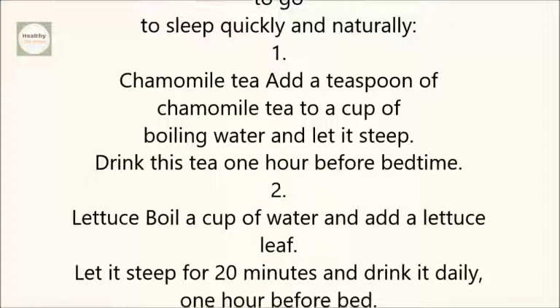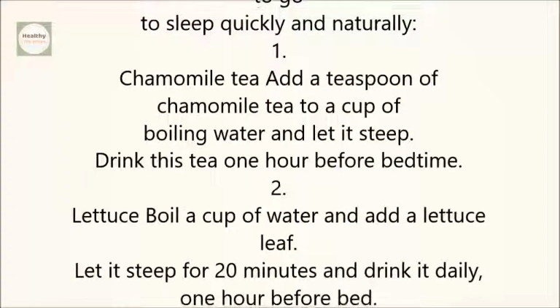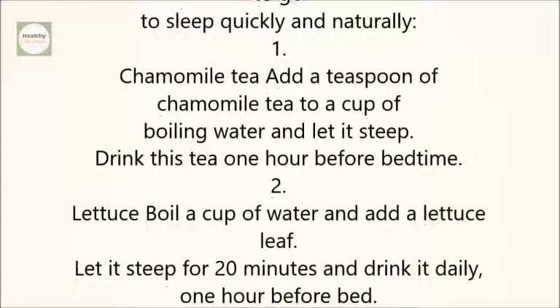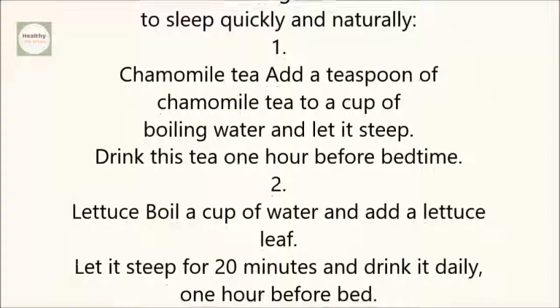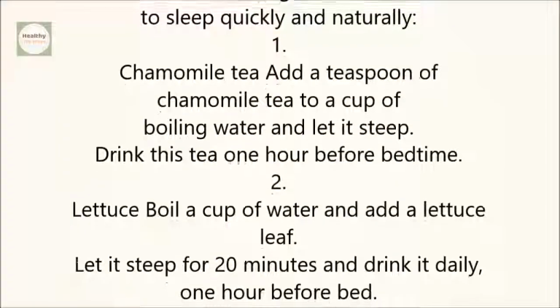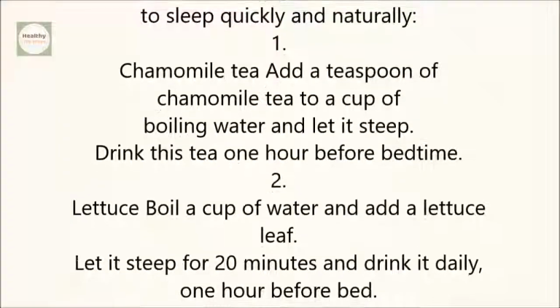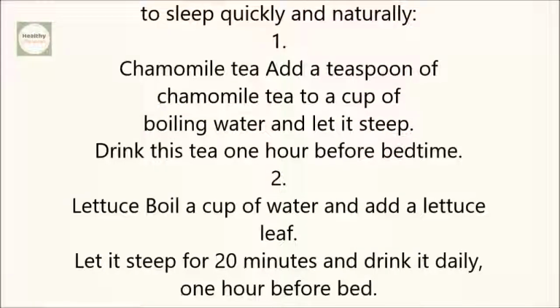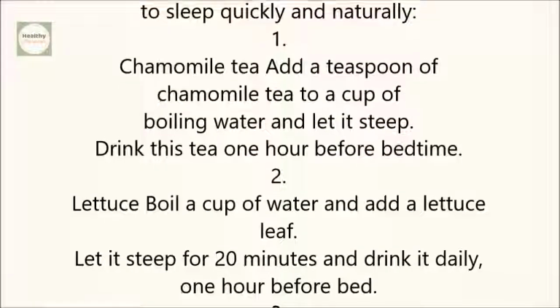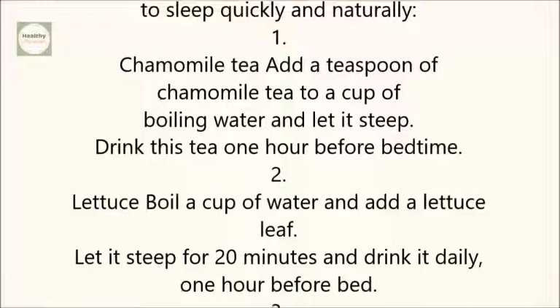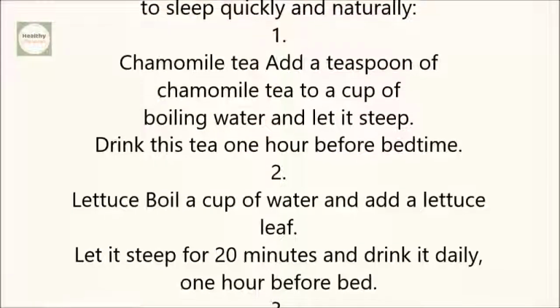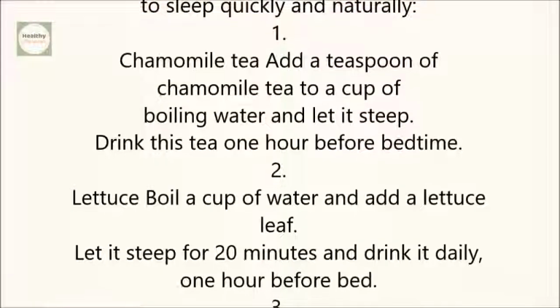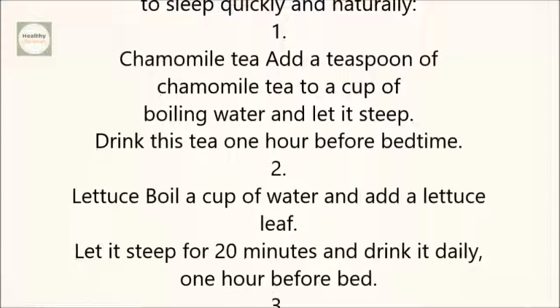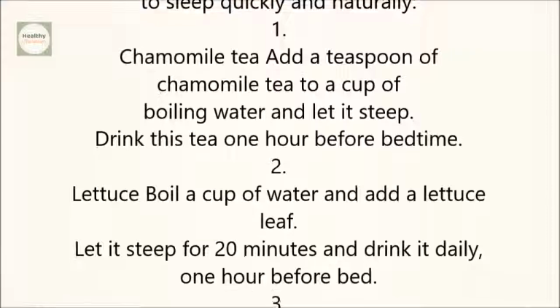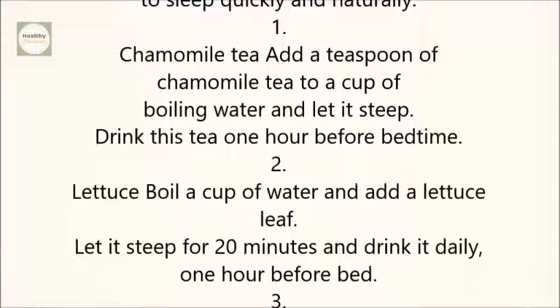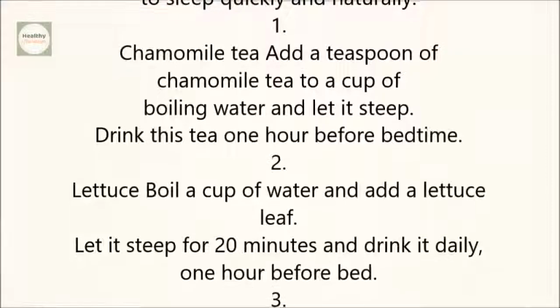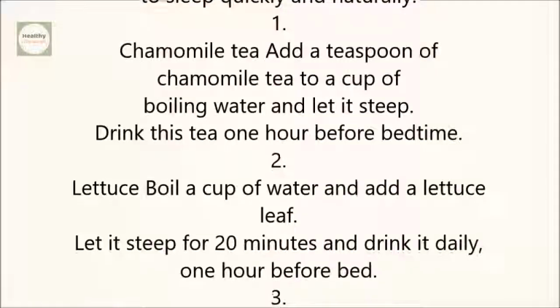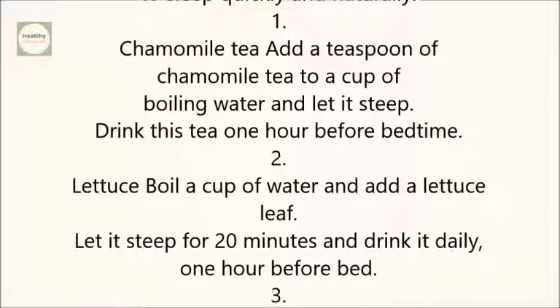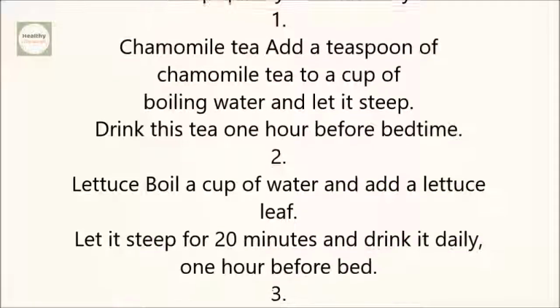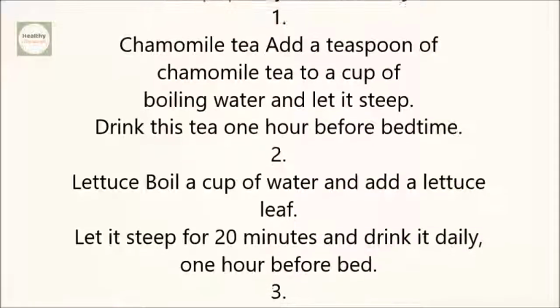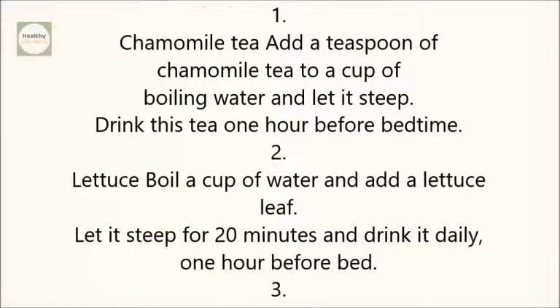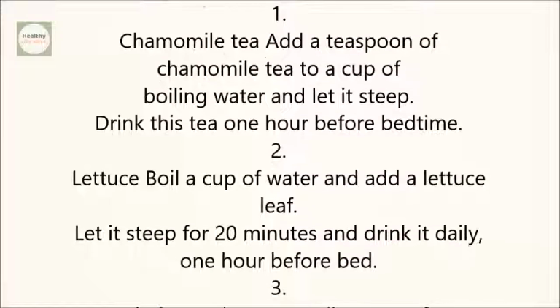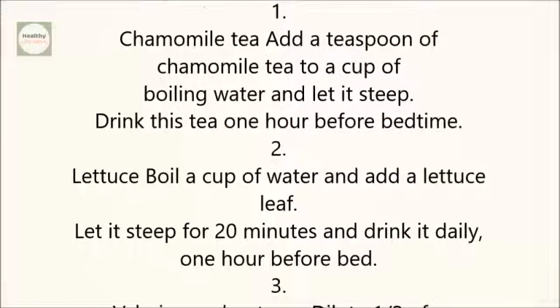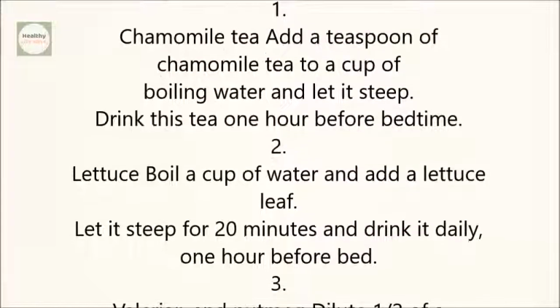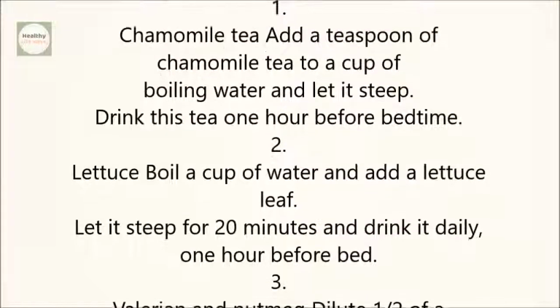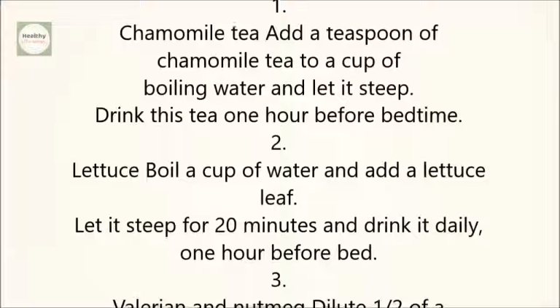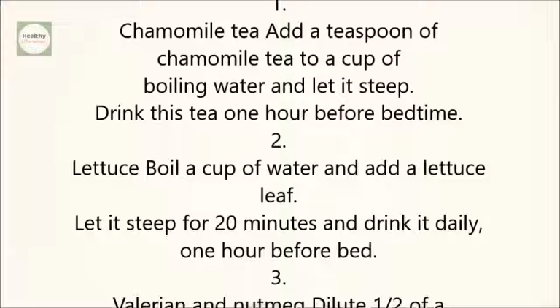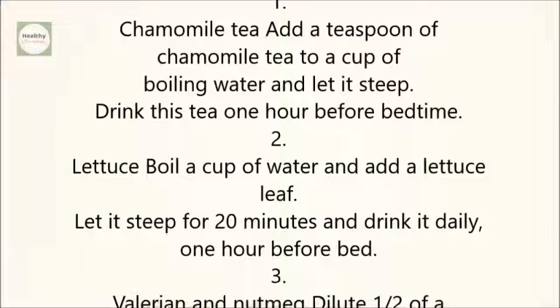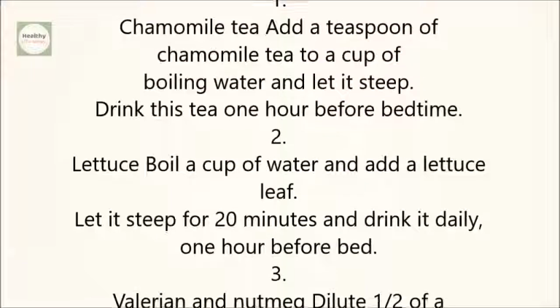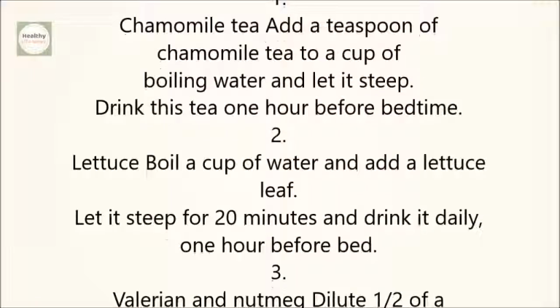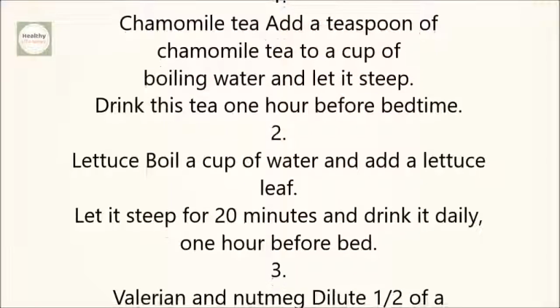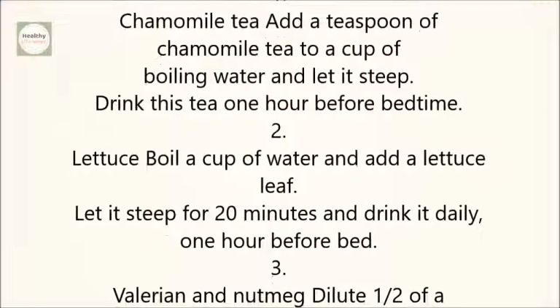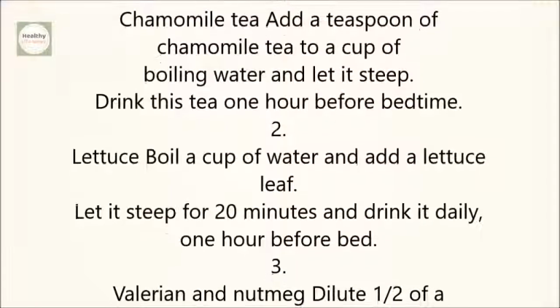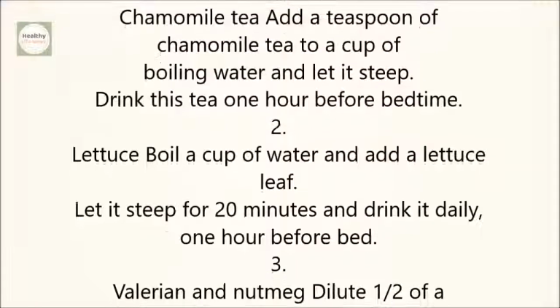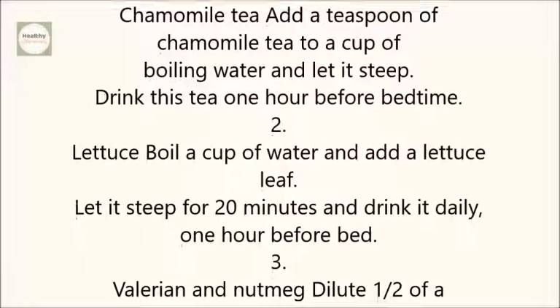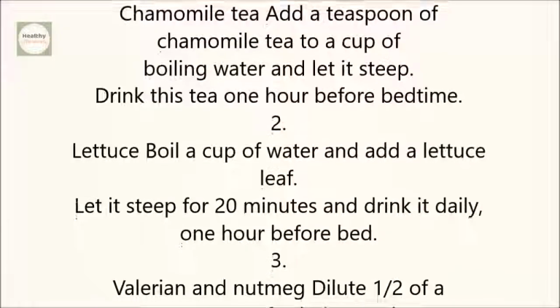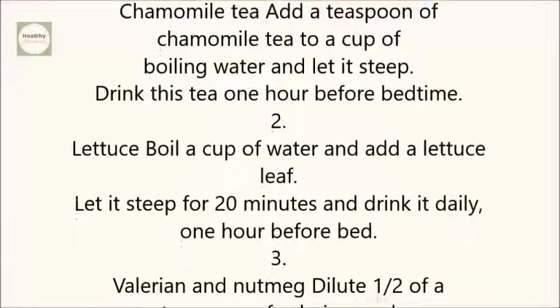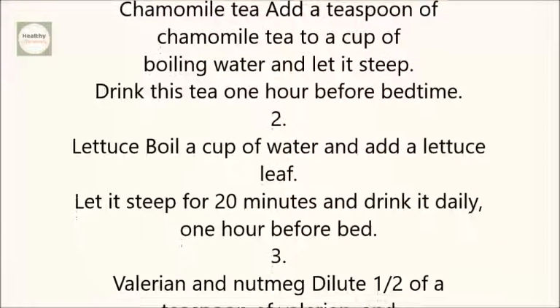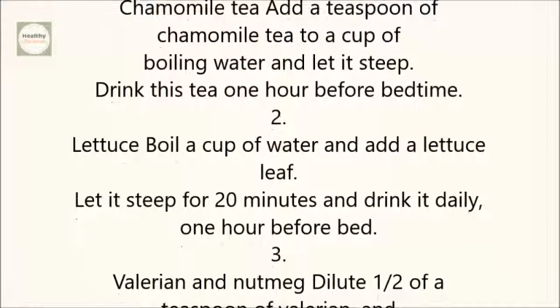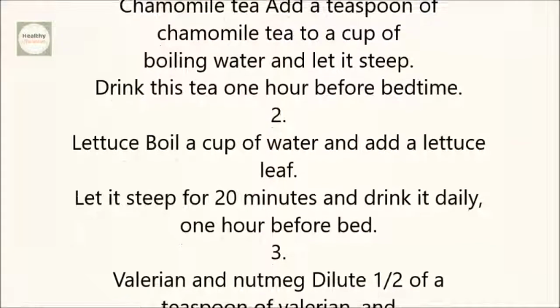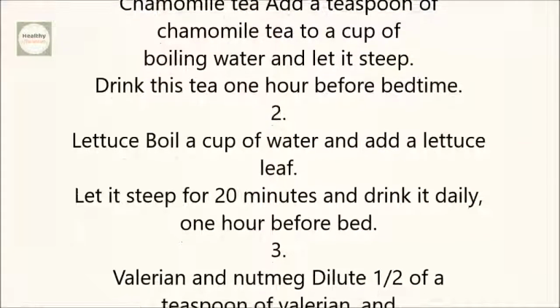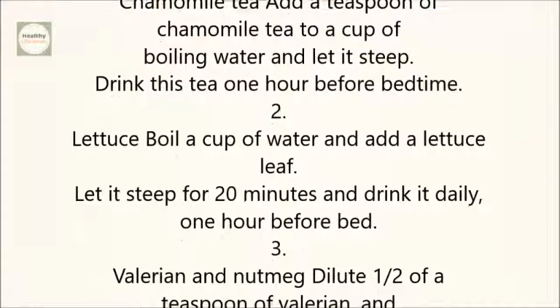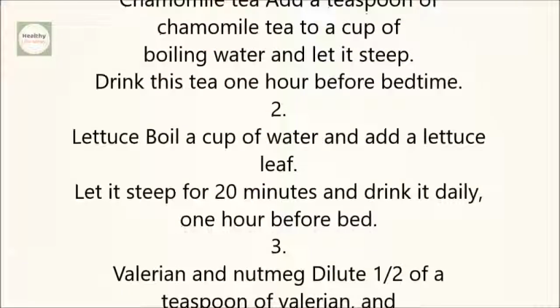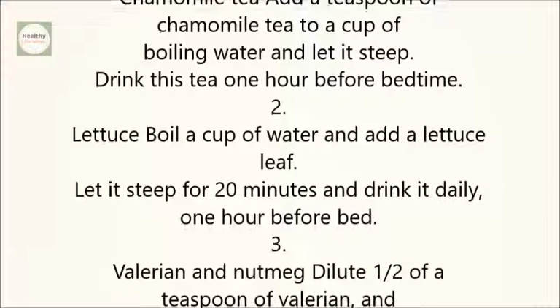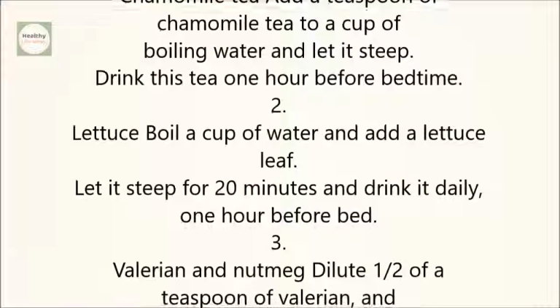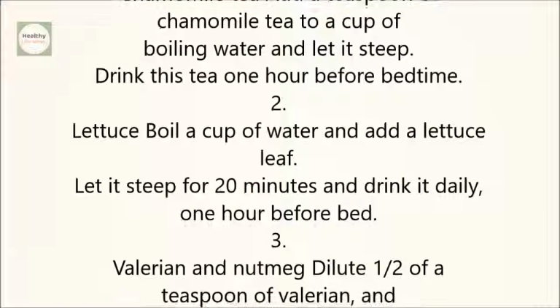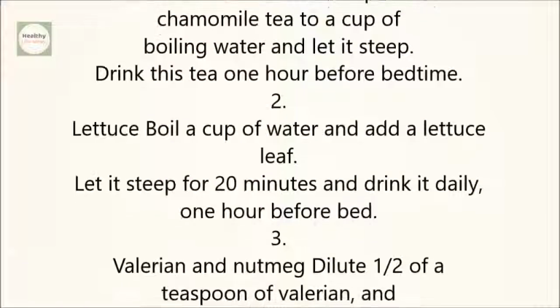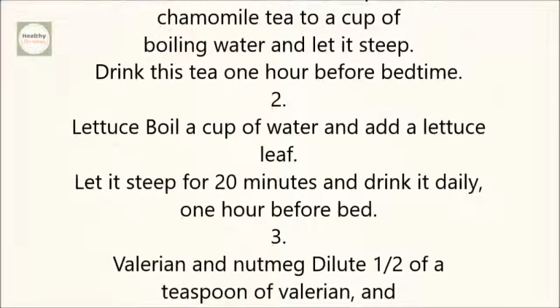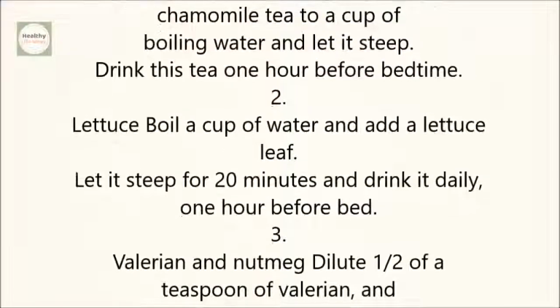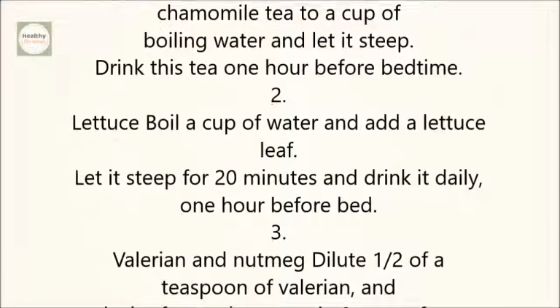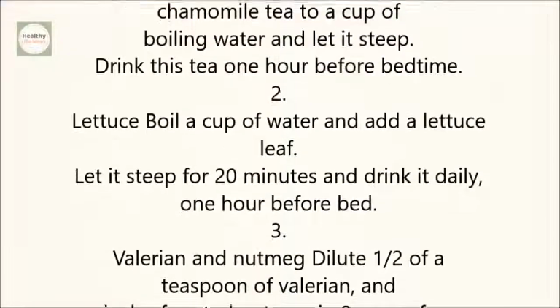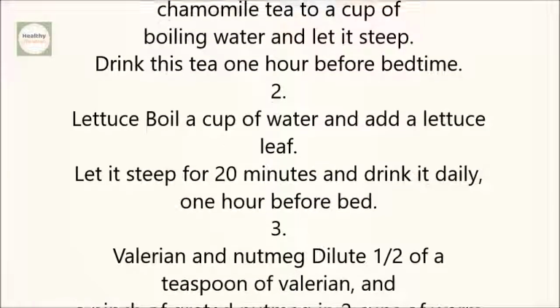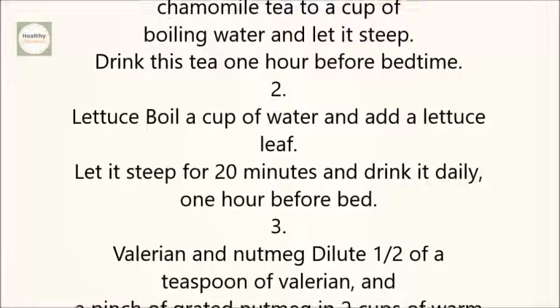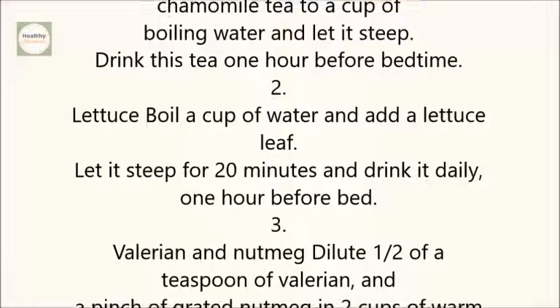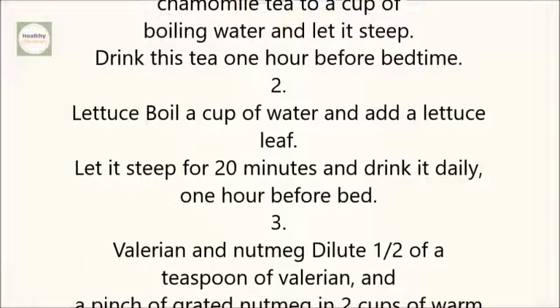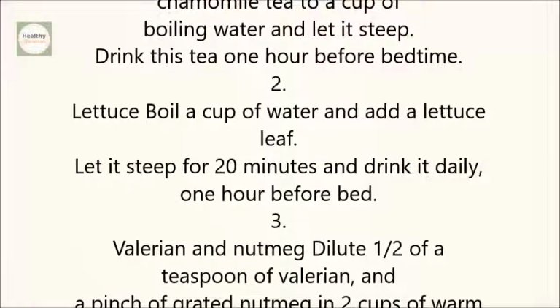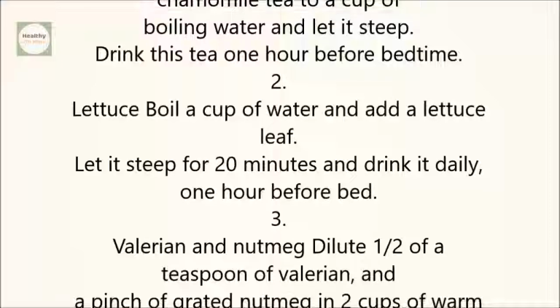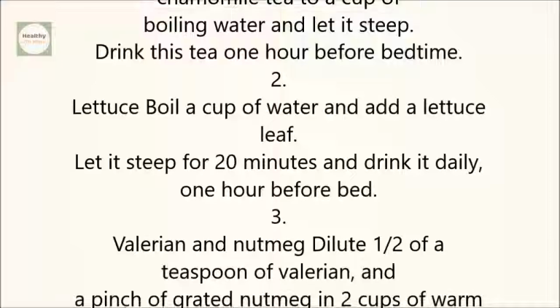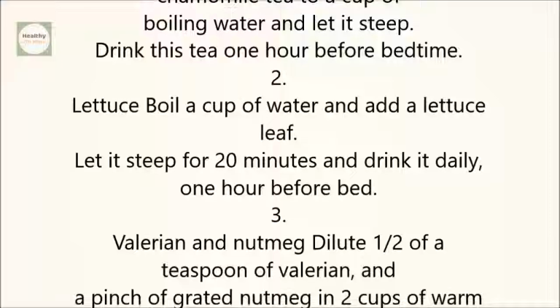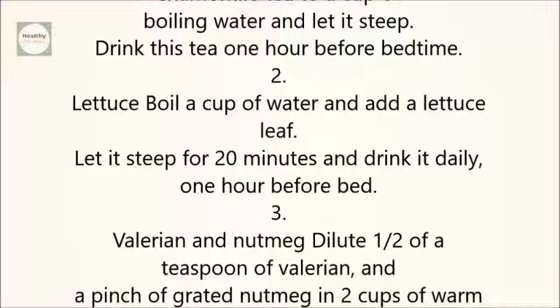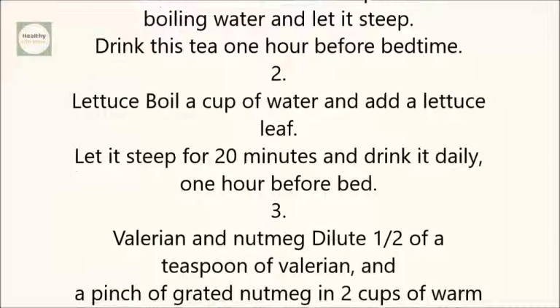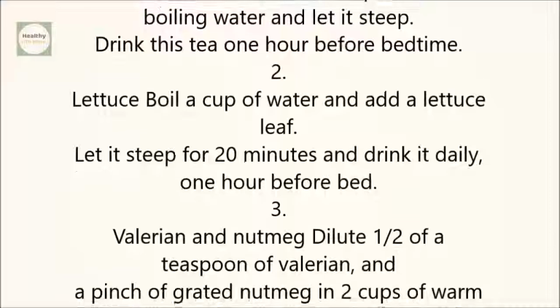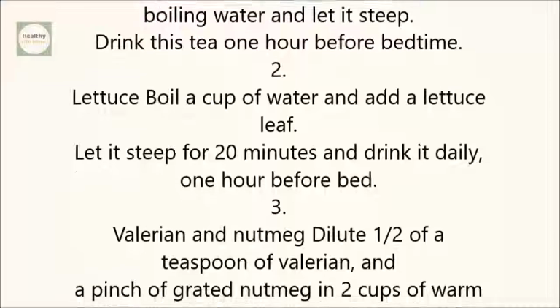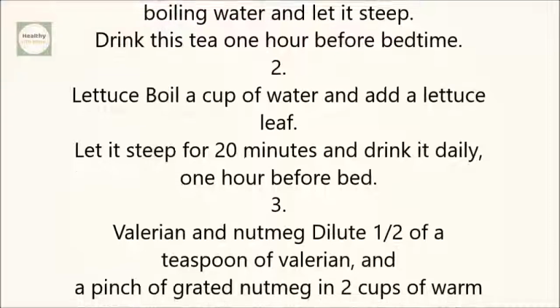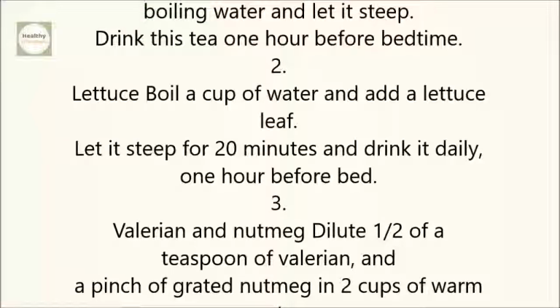2. Lettuce: Boil a cup of water and add a lettuce leaf. Let it steep for 20 minutes and drink it daily, one hour before bed.